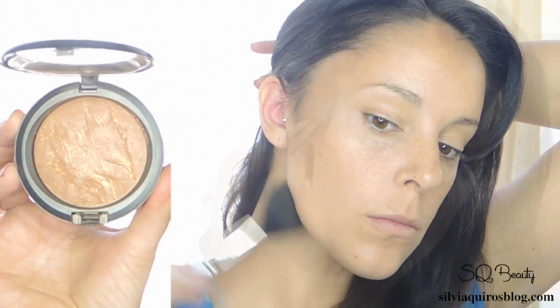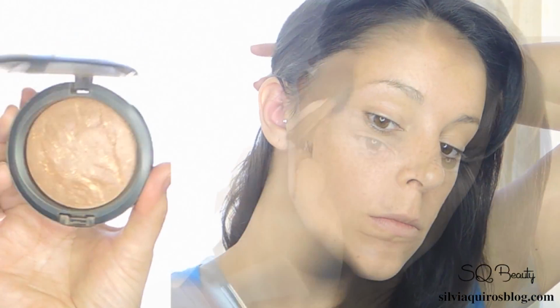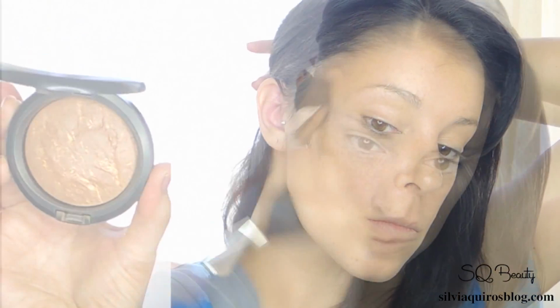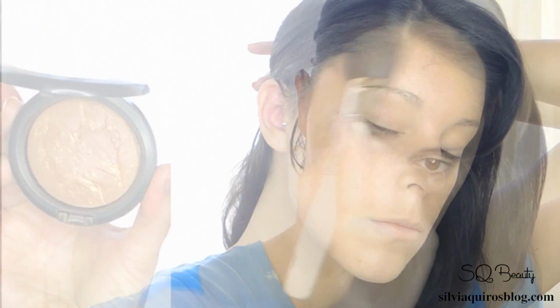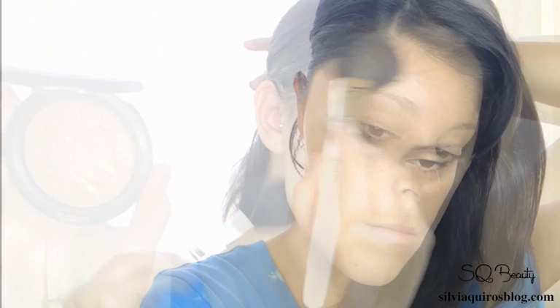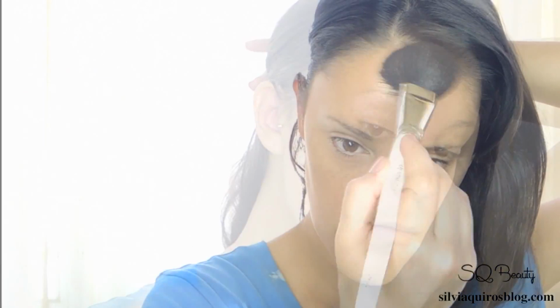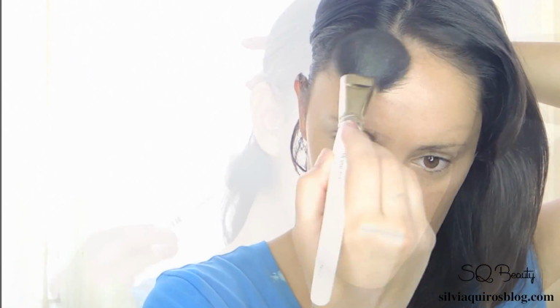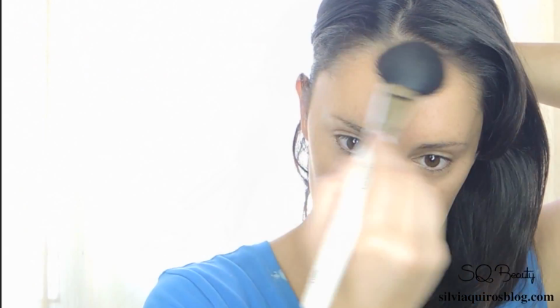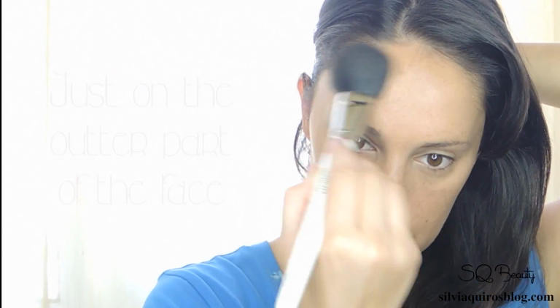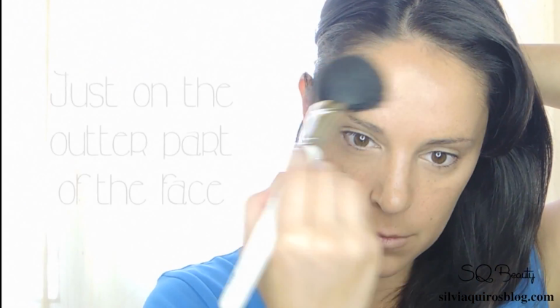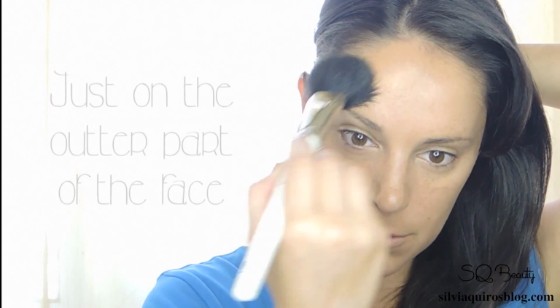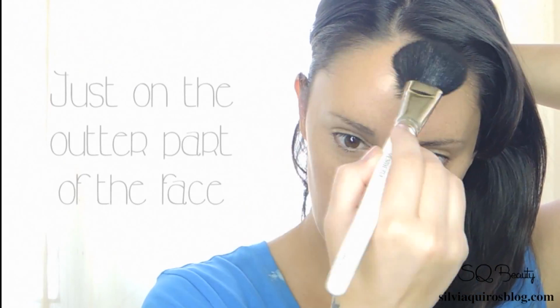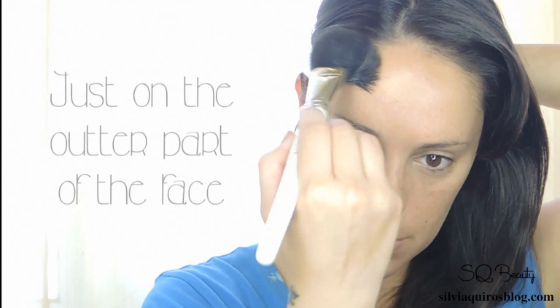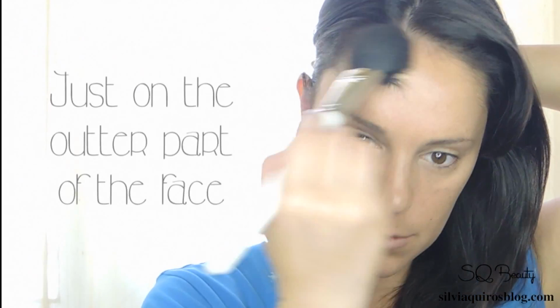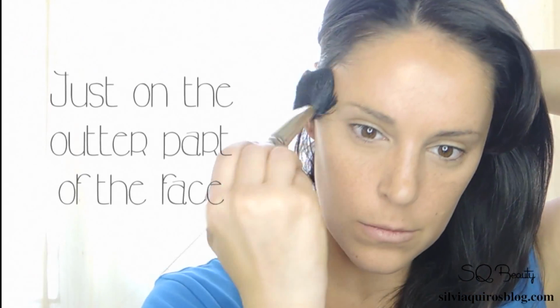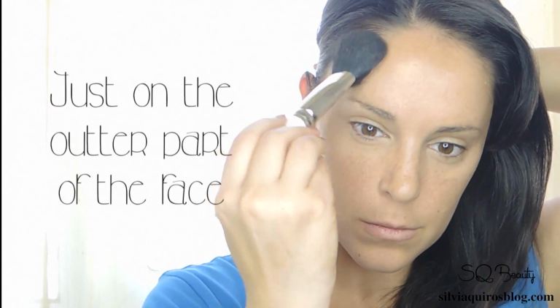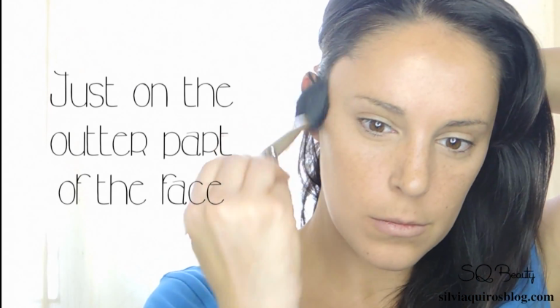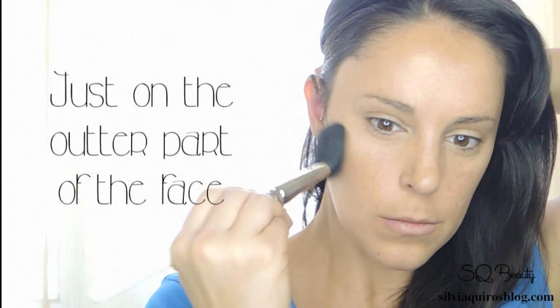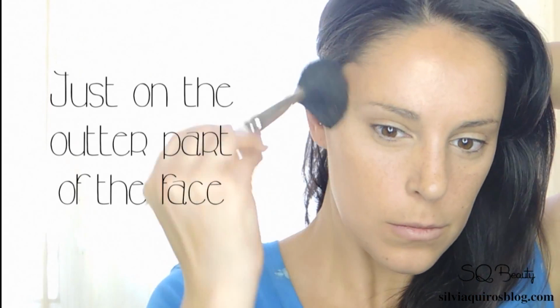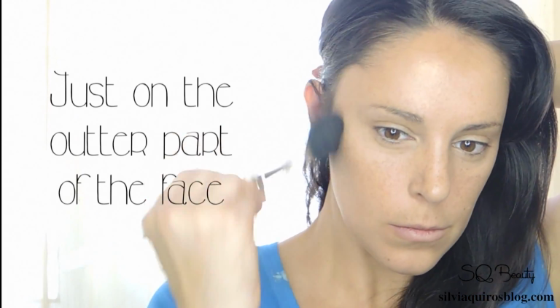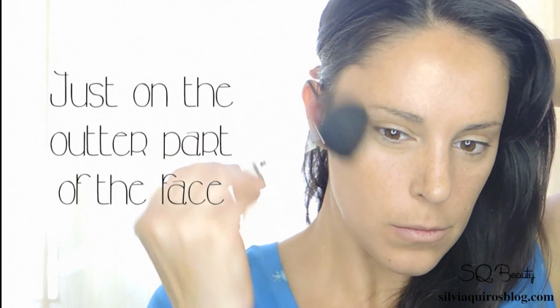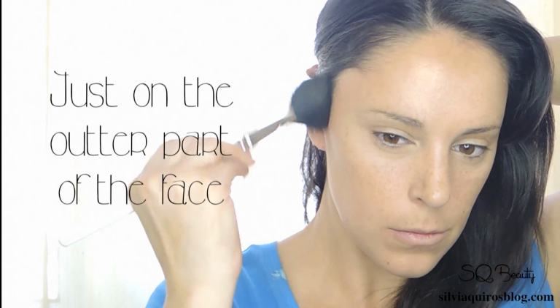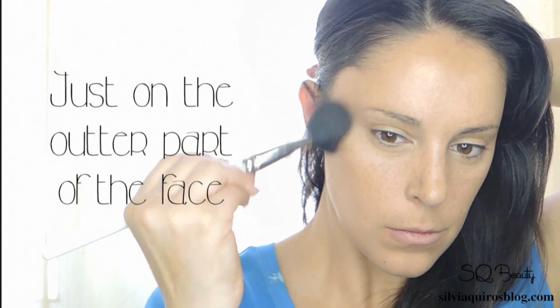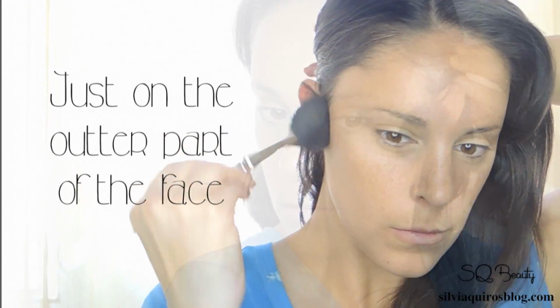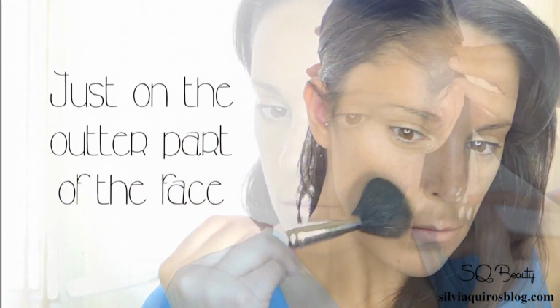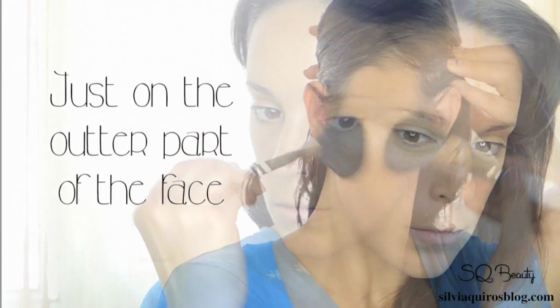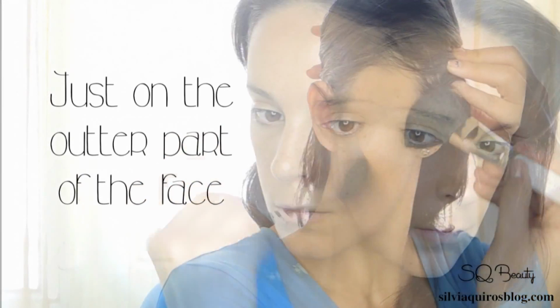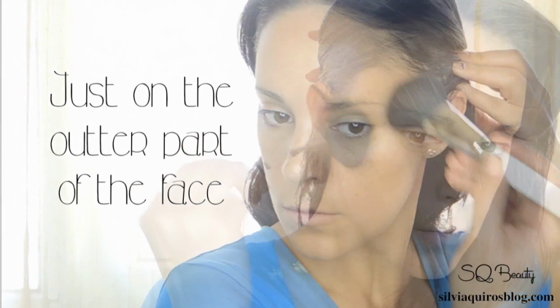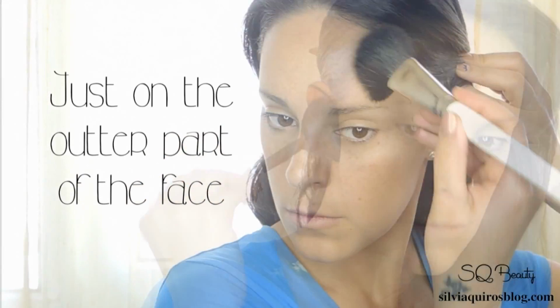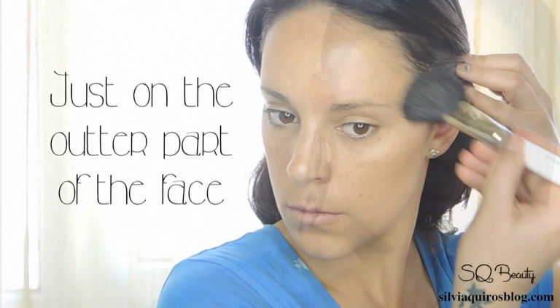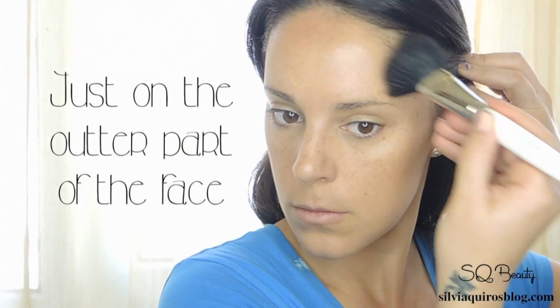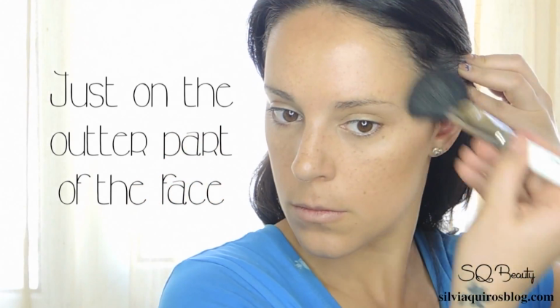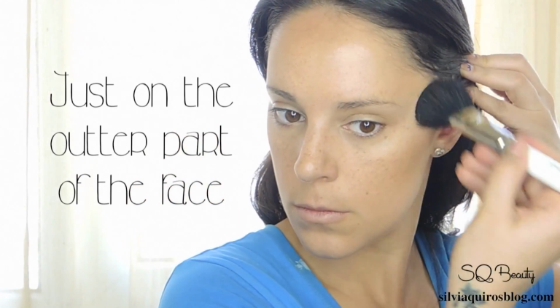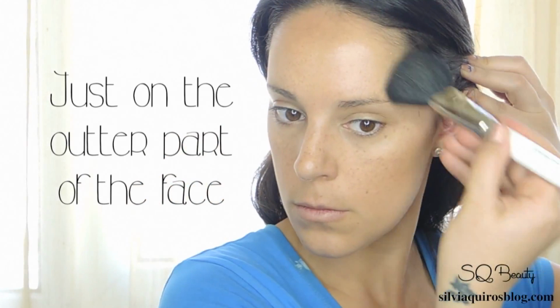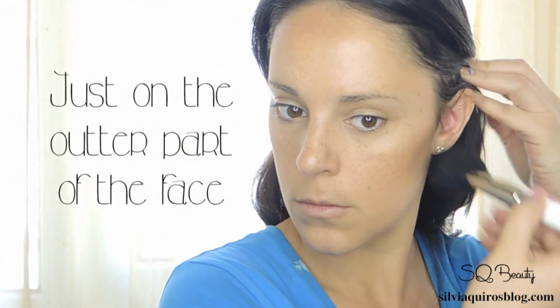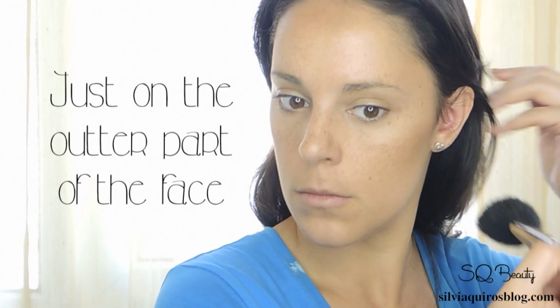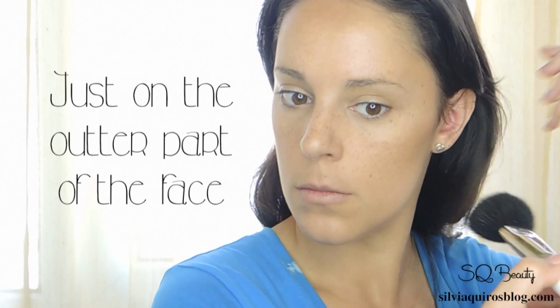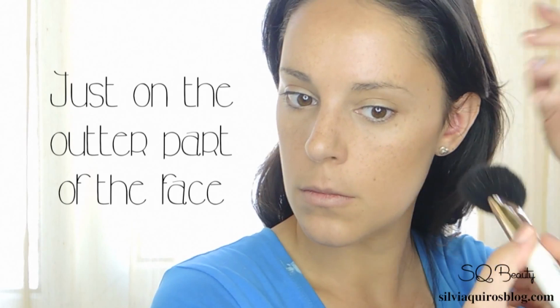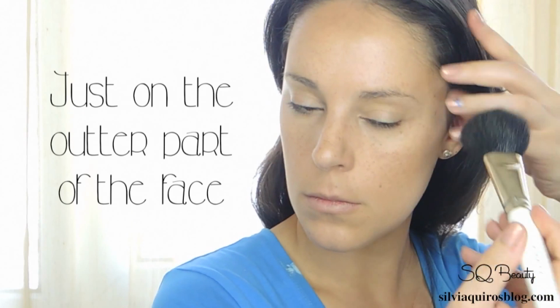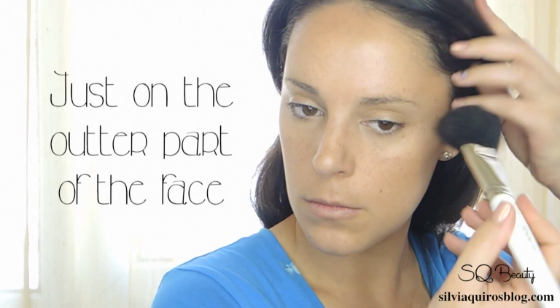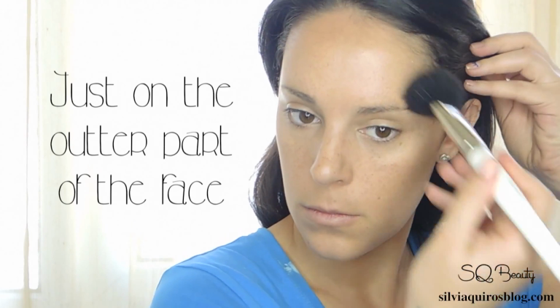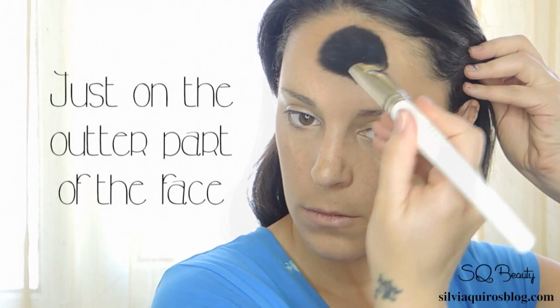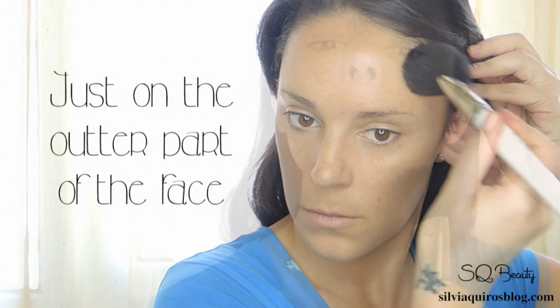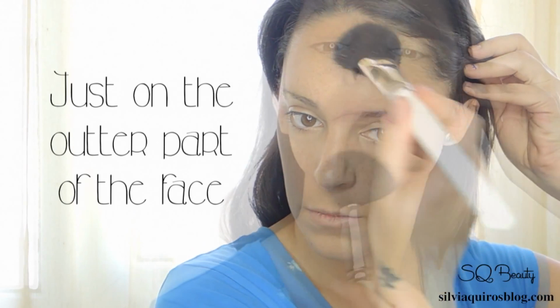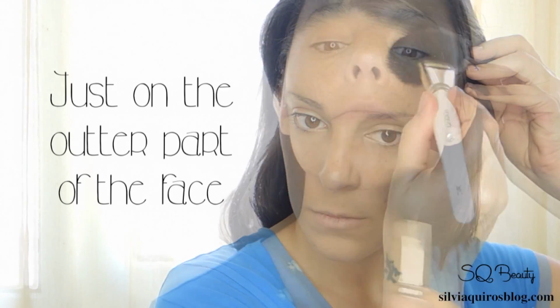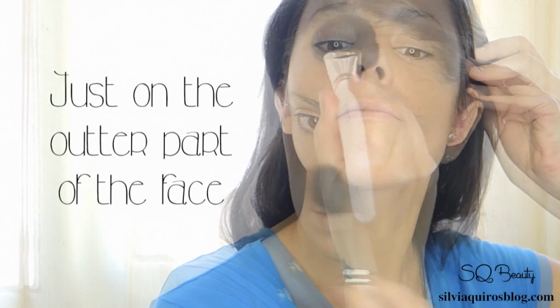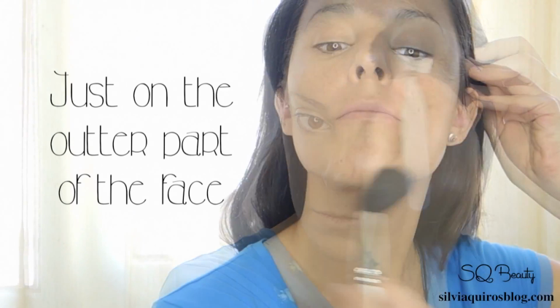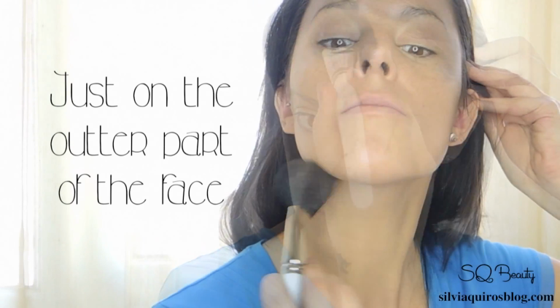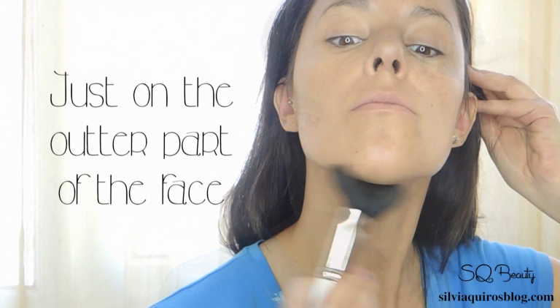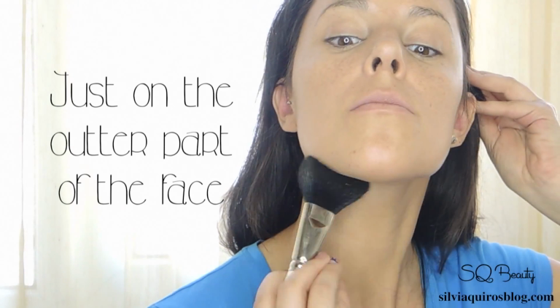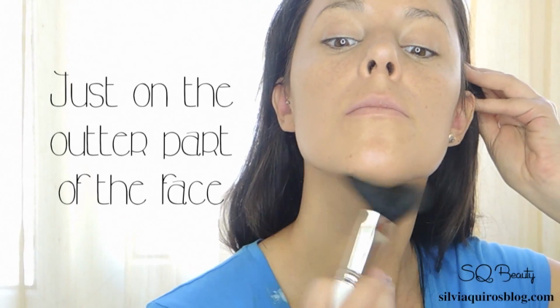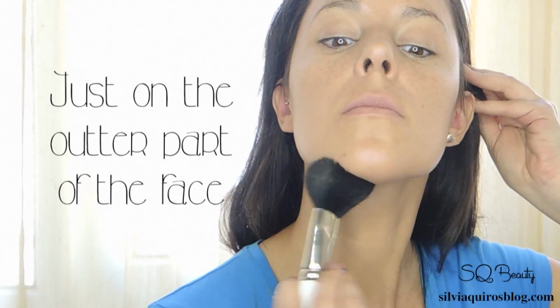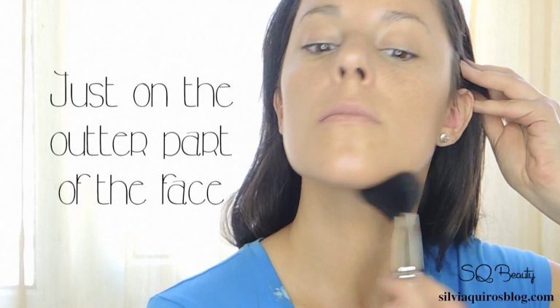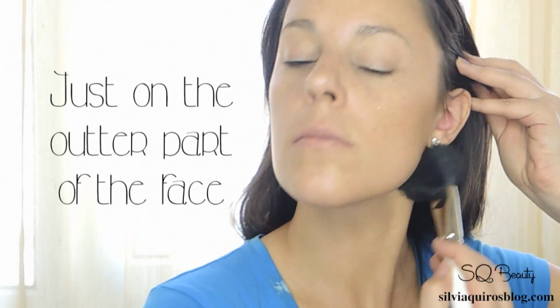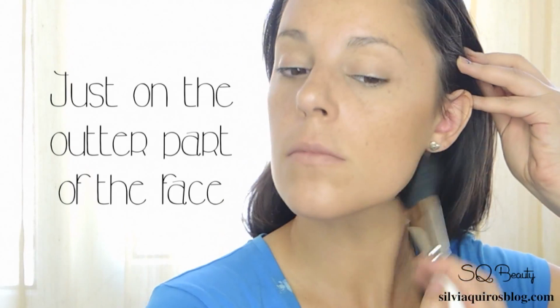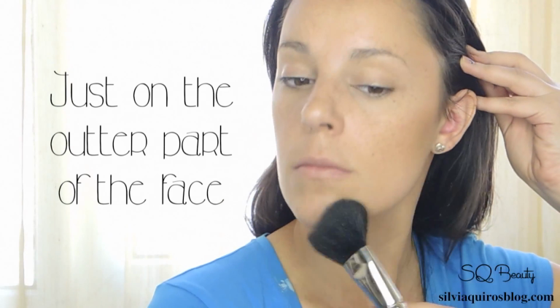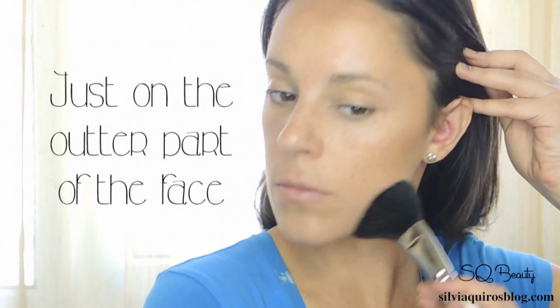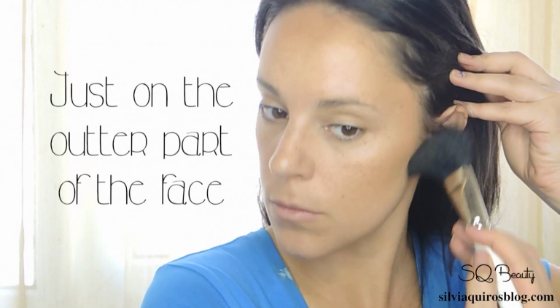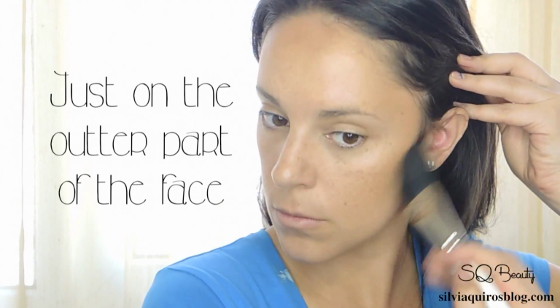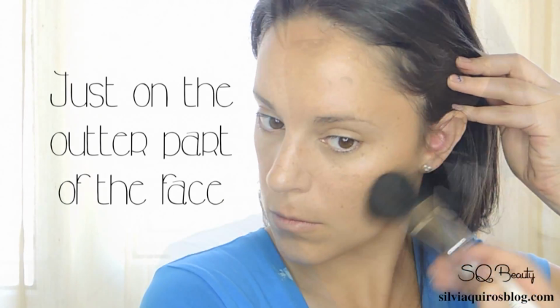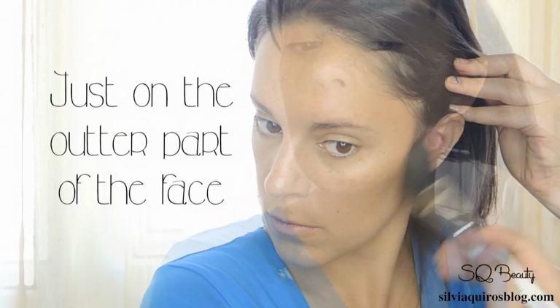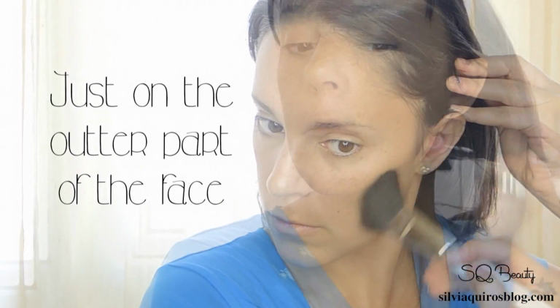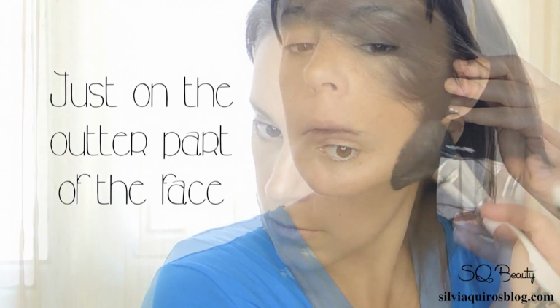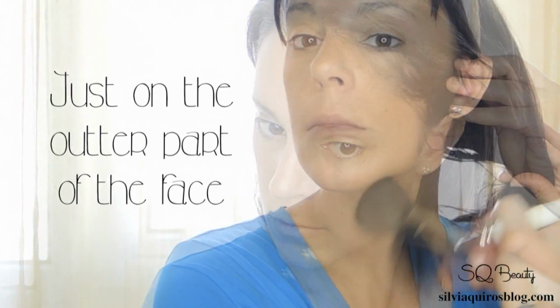I really like to create the sun-kissed effect on my face, so I'm gonna be using a bronzer, applying it on my face and also on the neck.